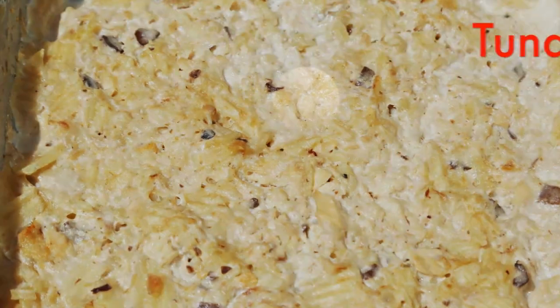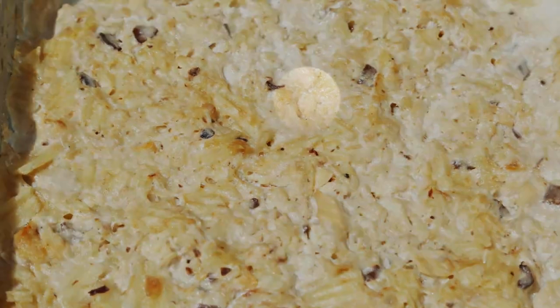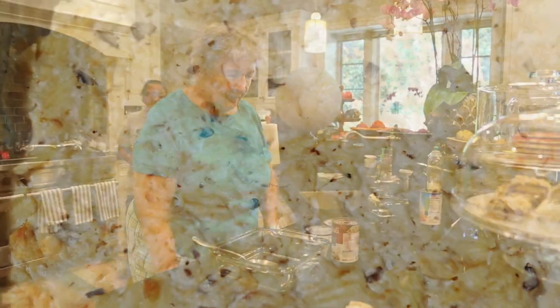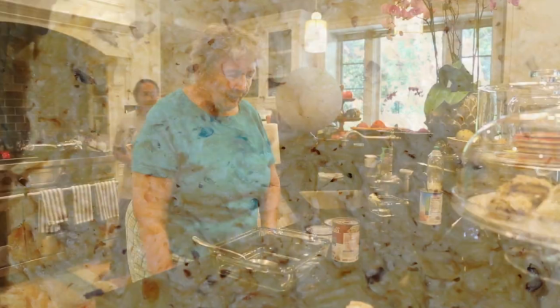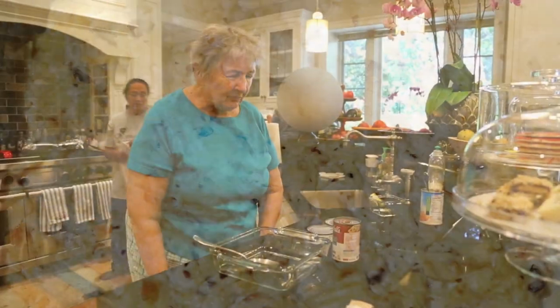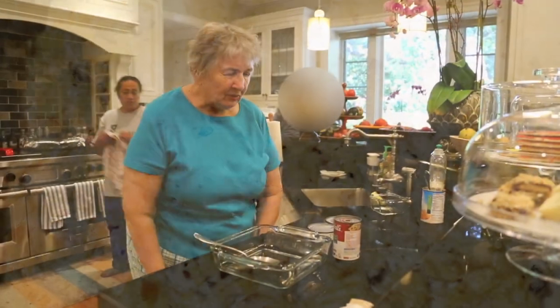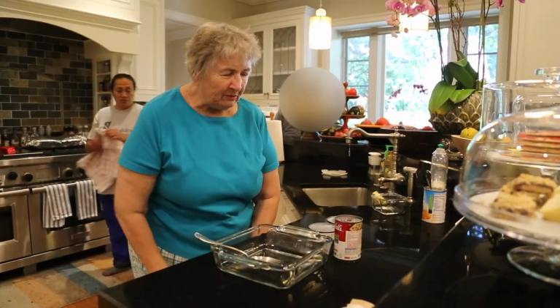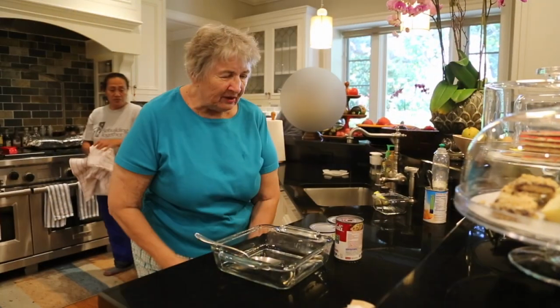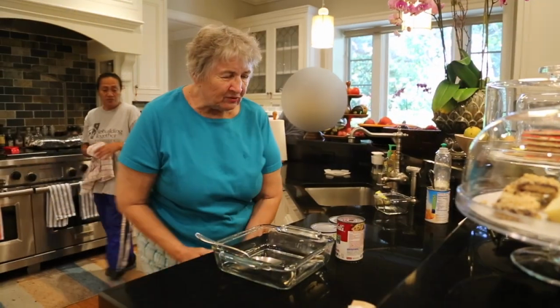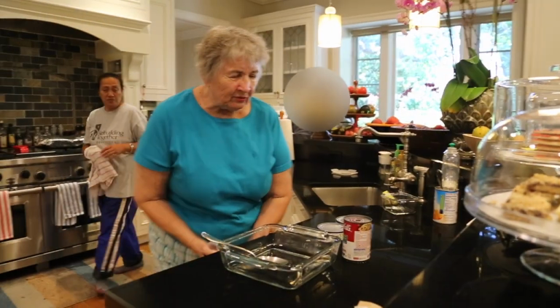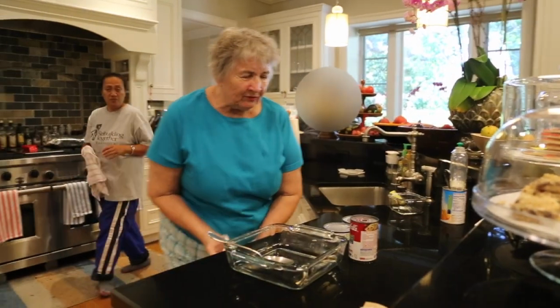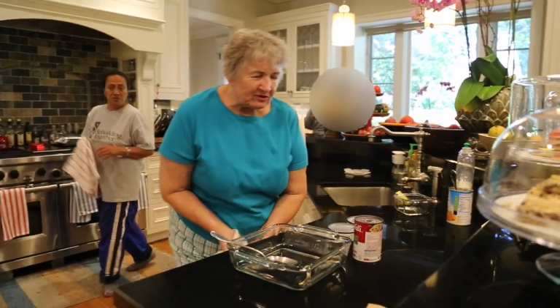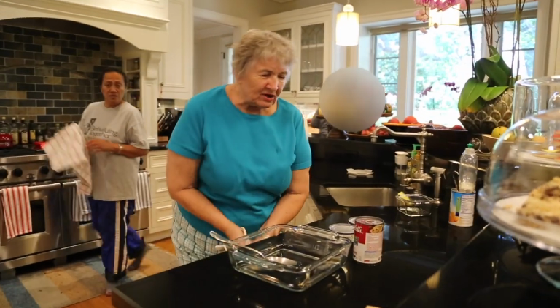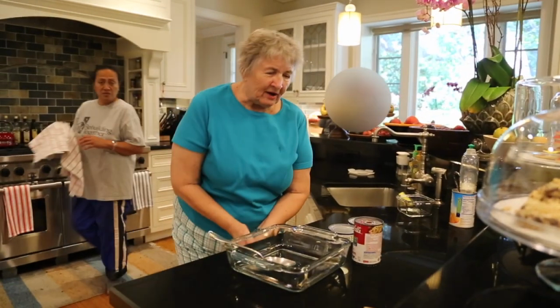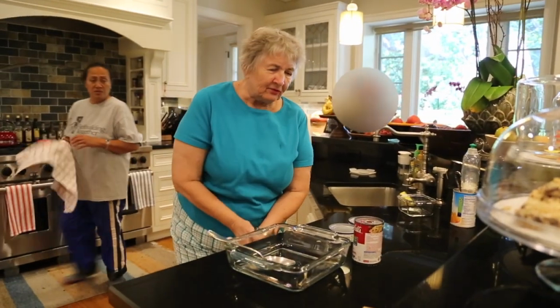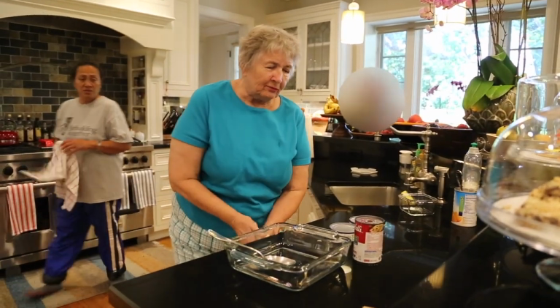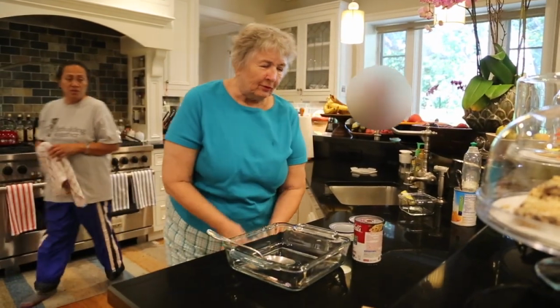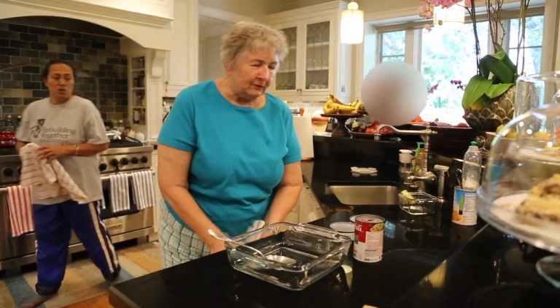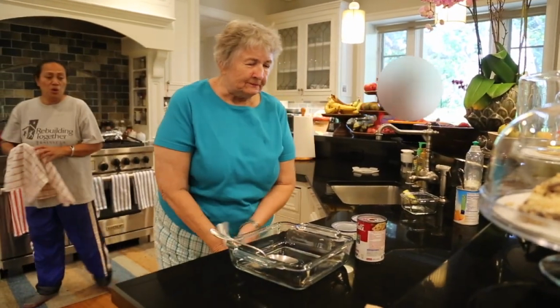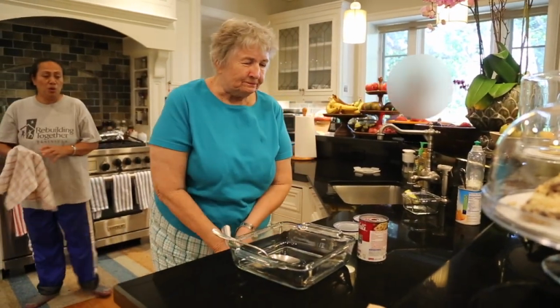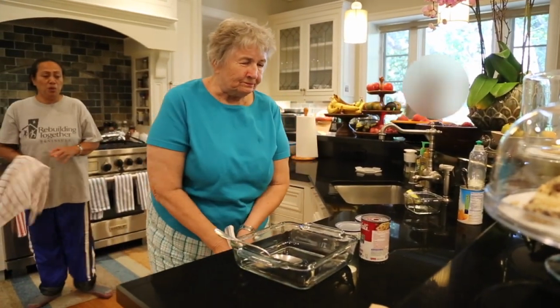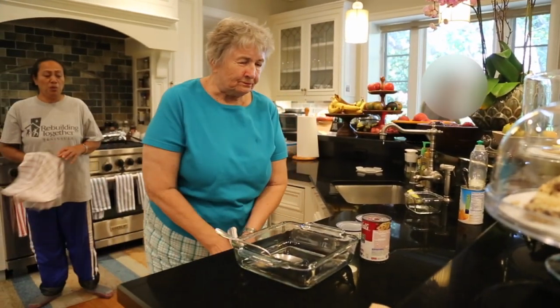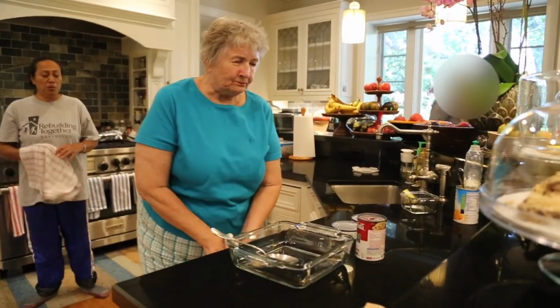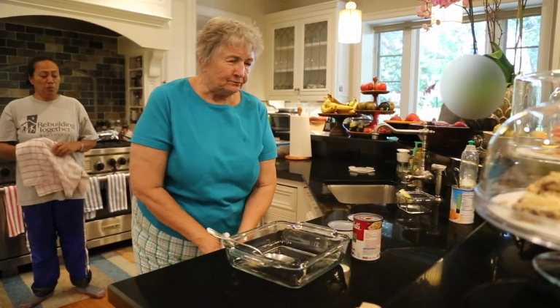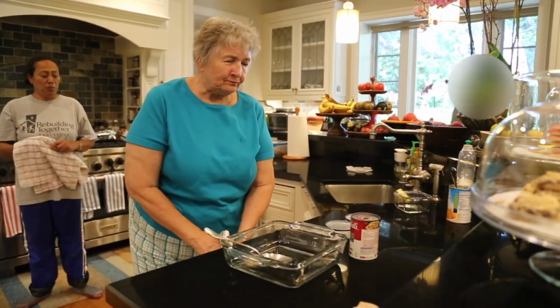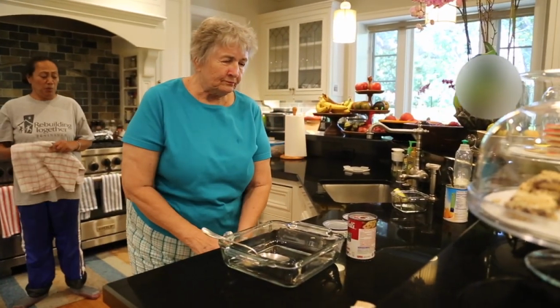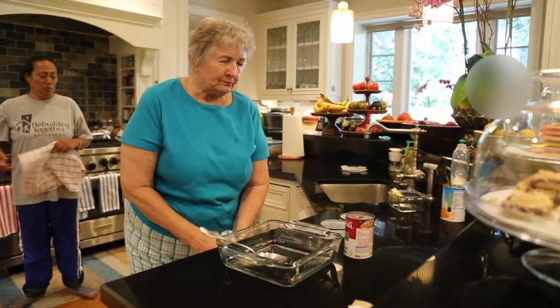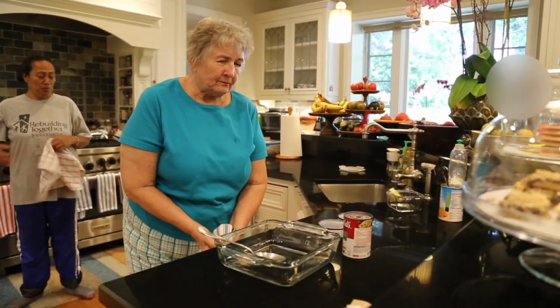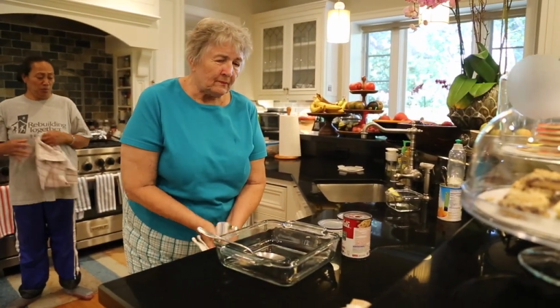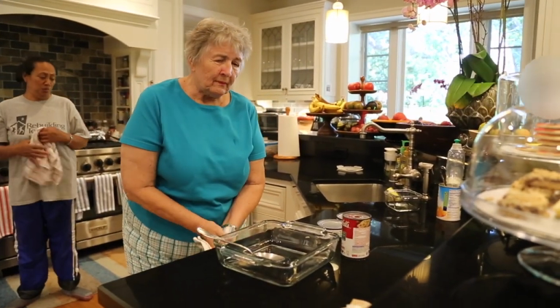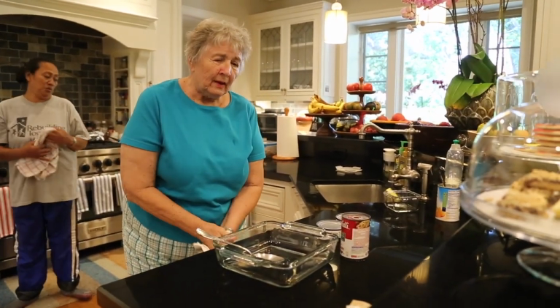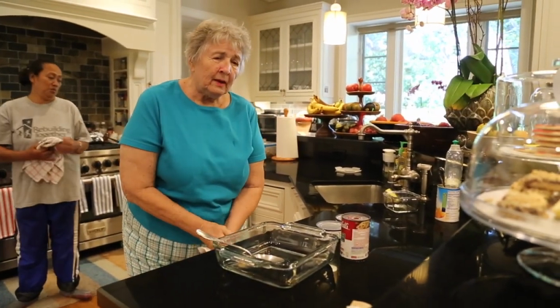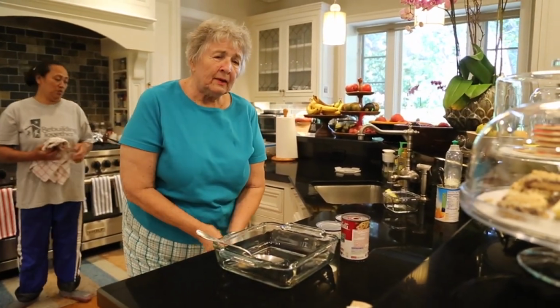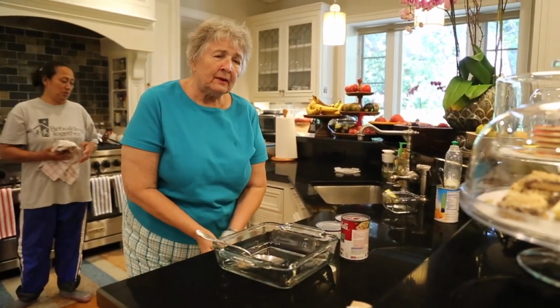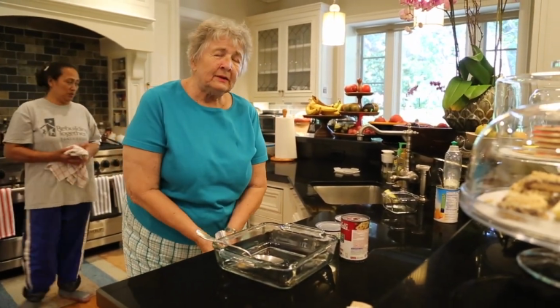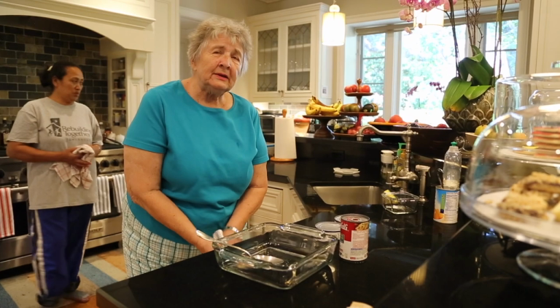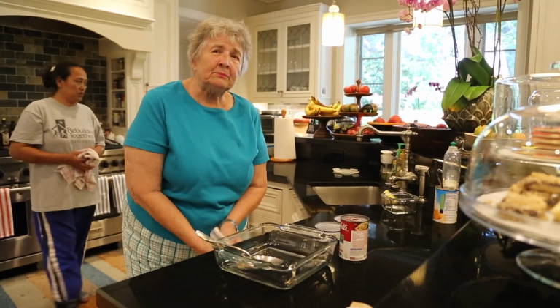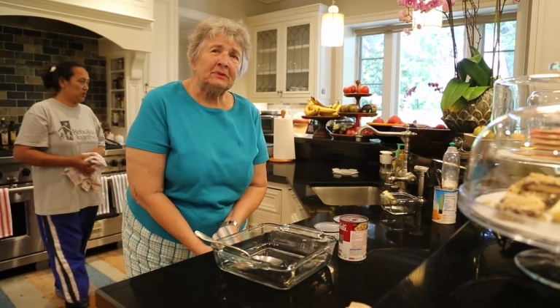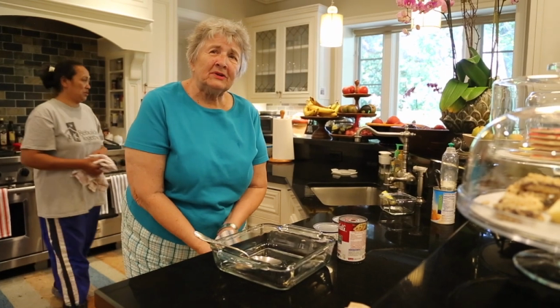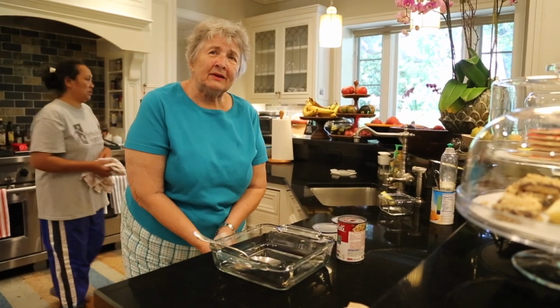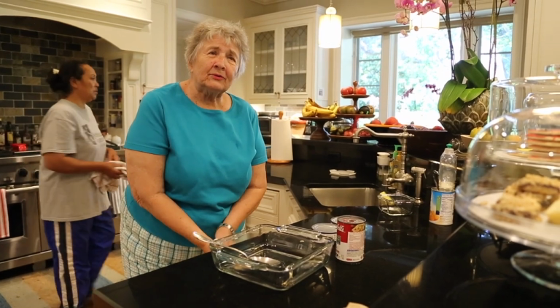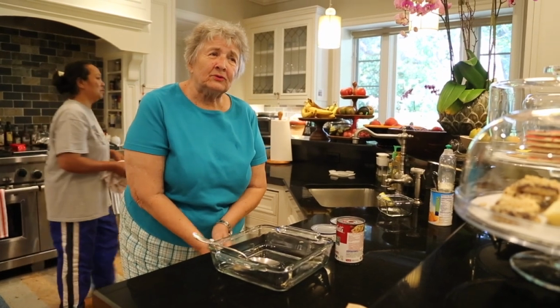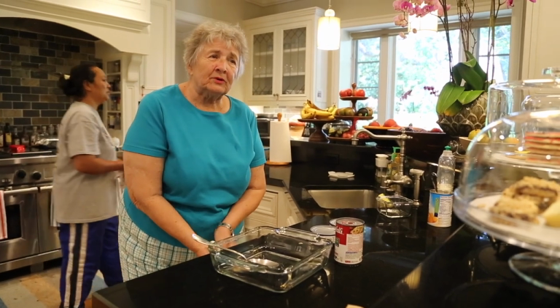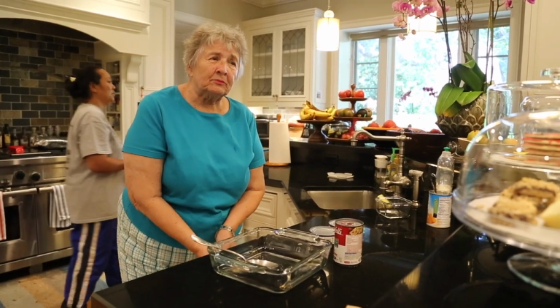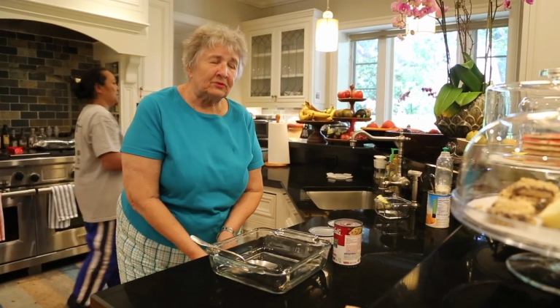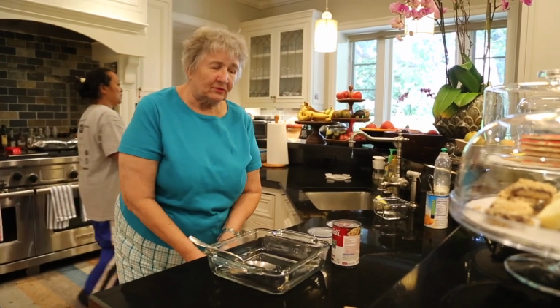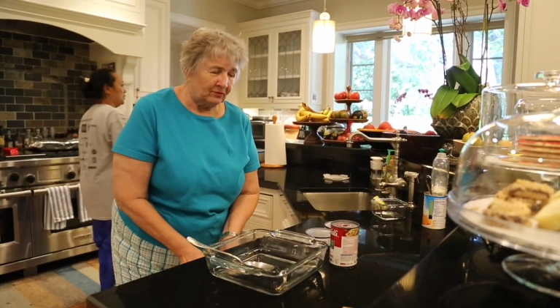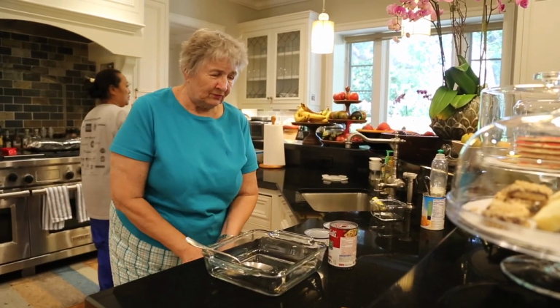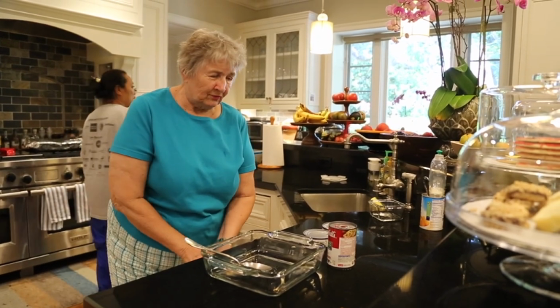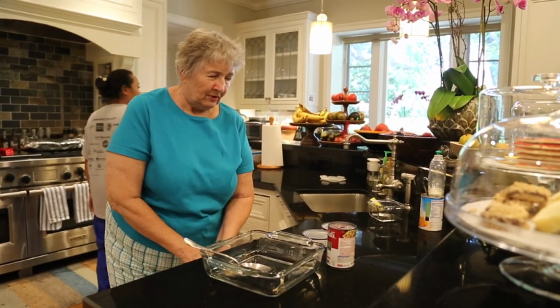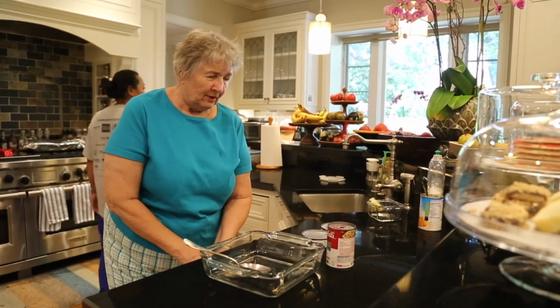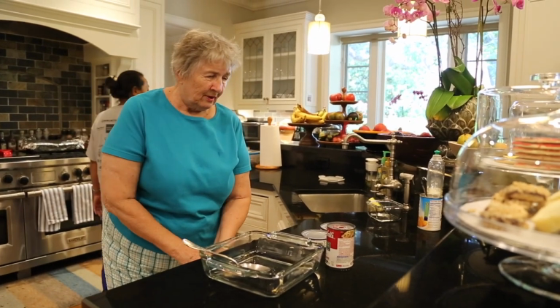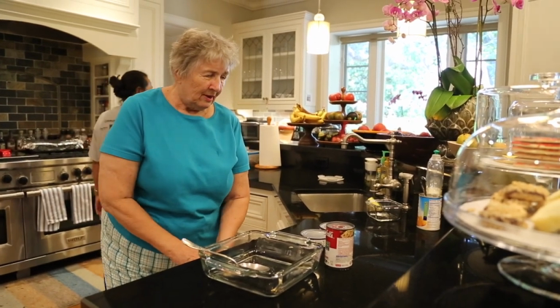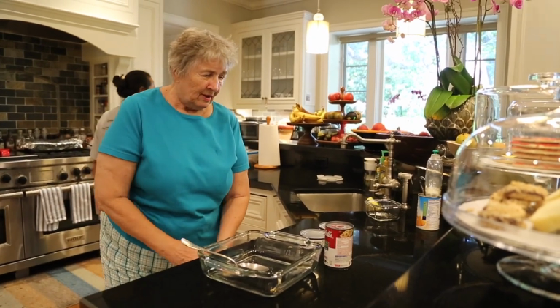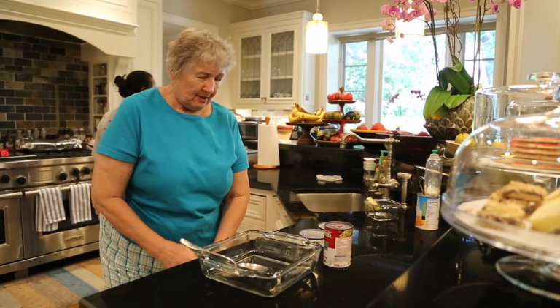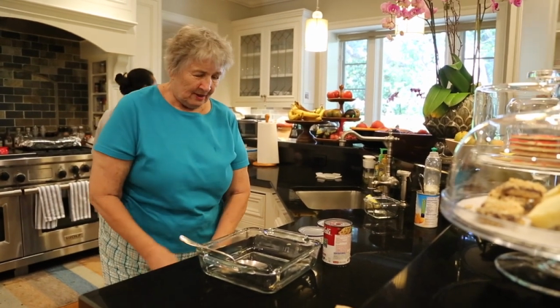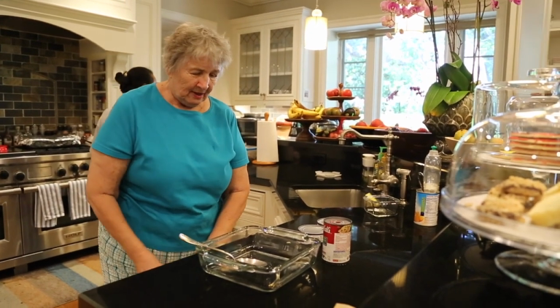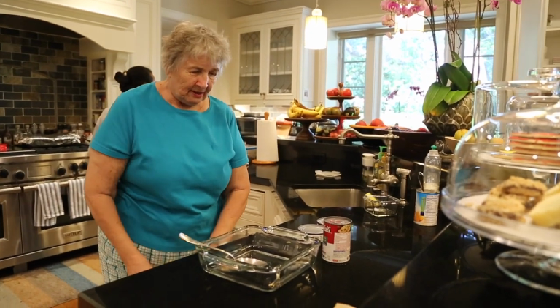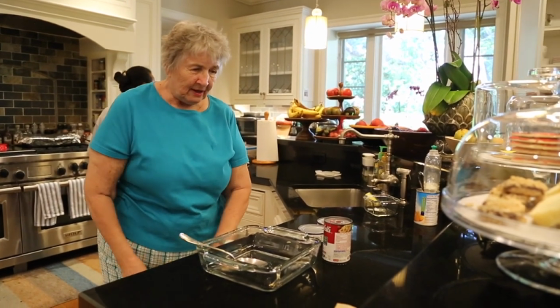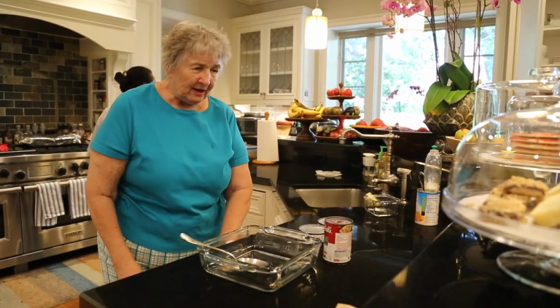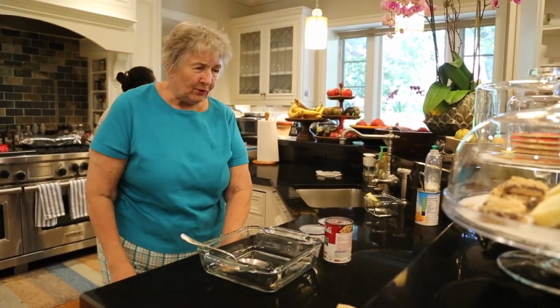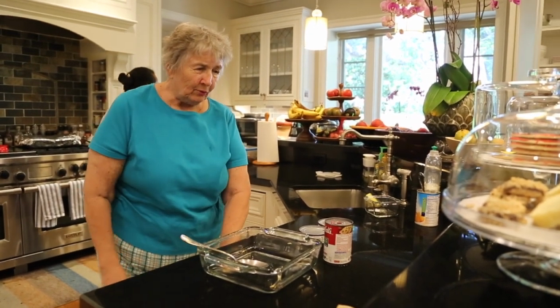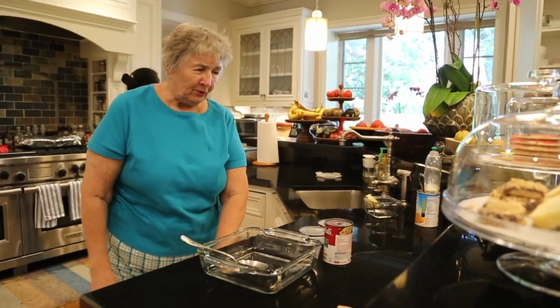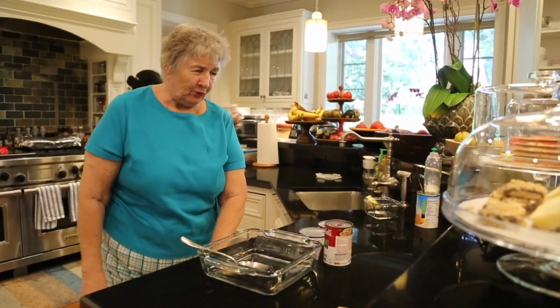Now I'm going to make tuna fish casserole. For that I need potato chips and a can opener.